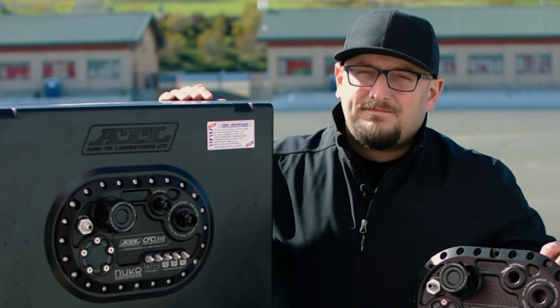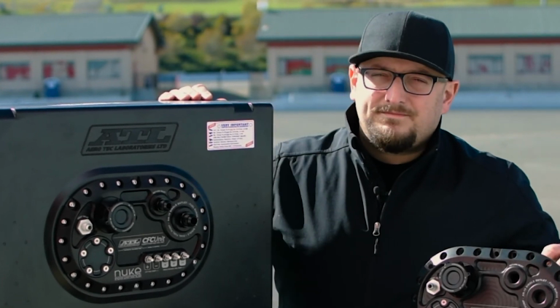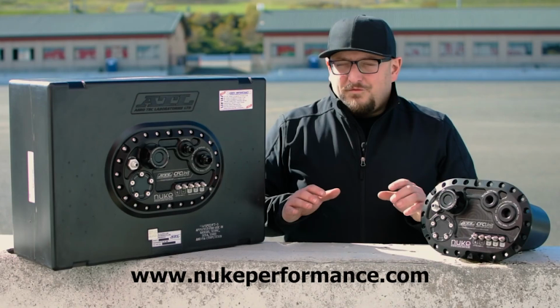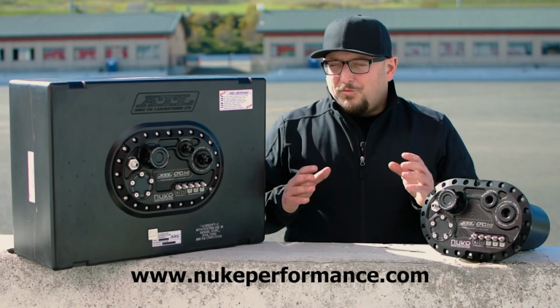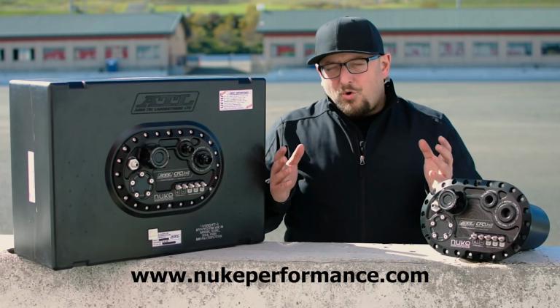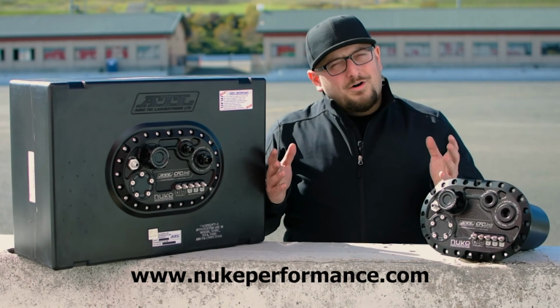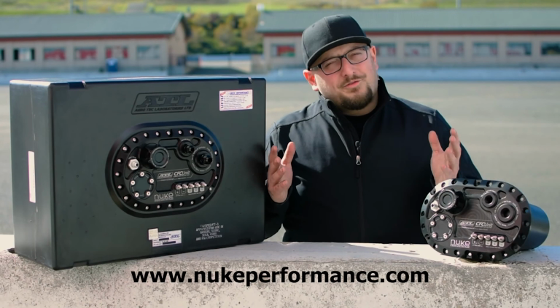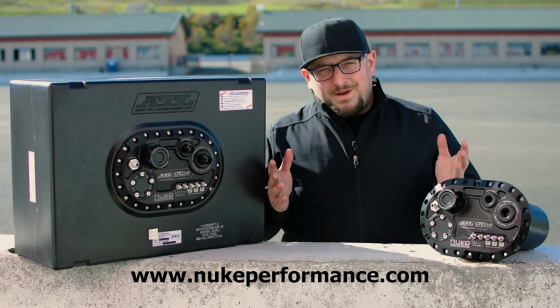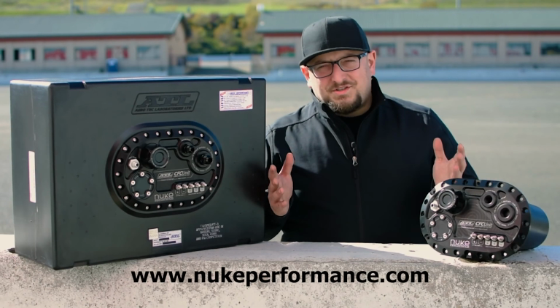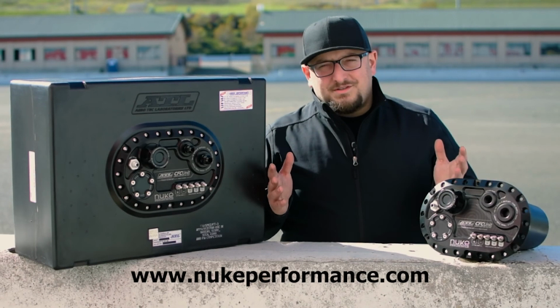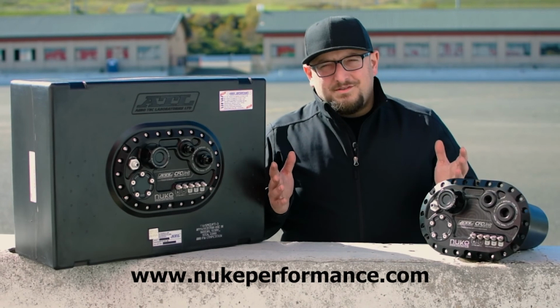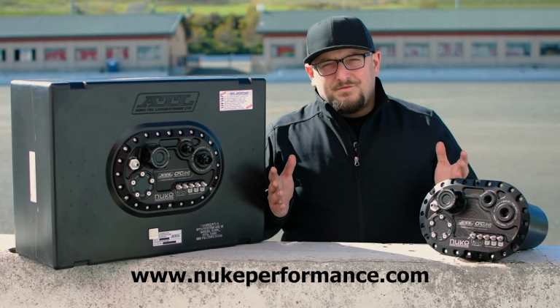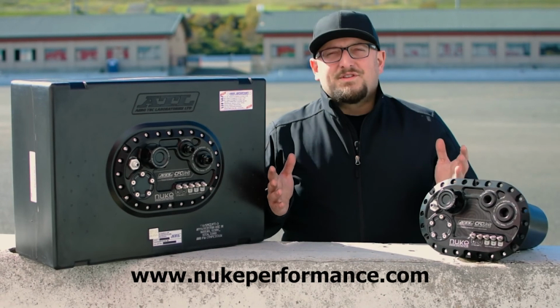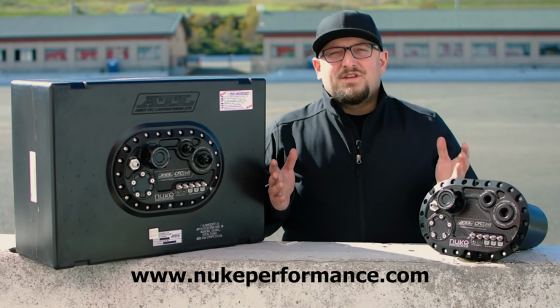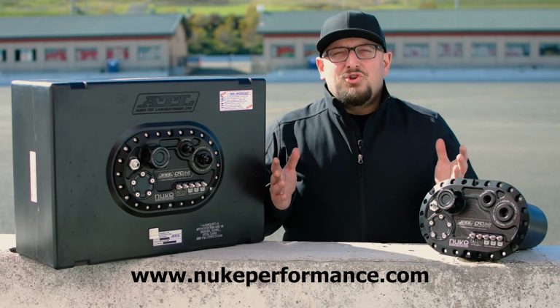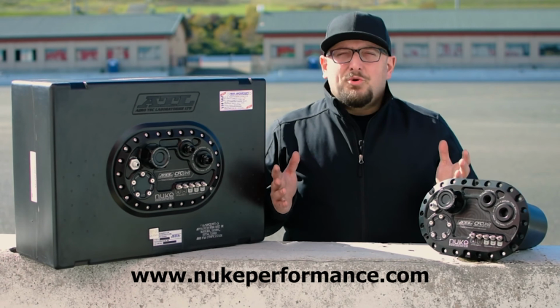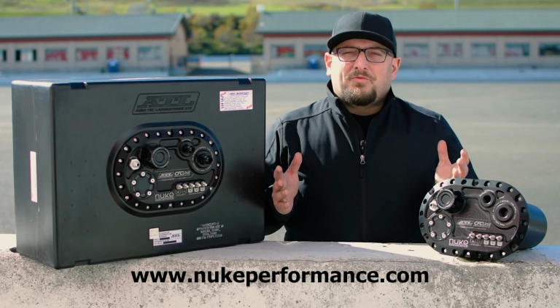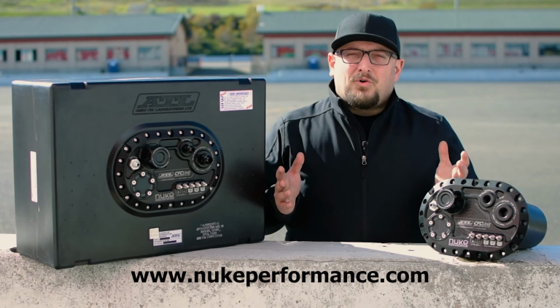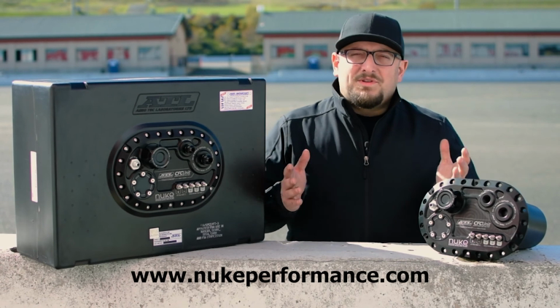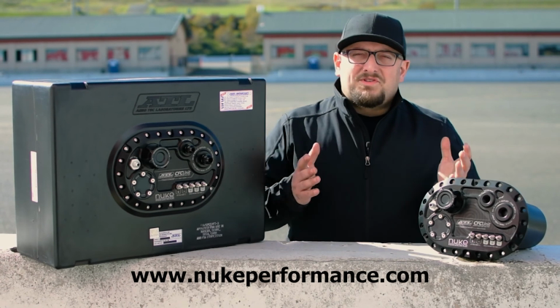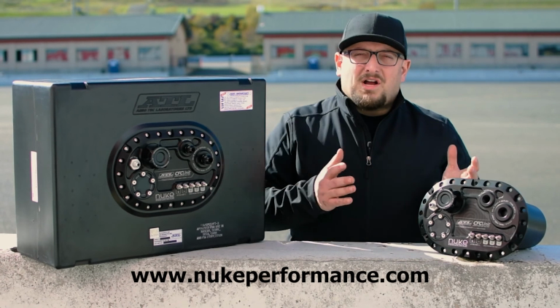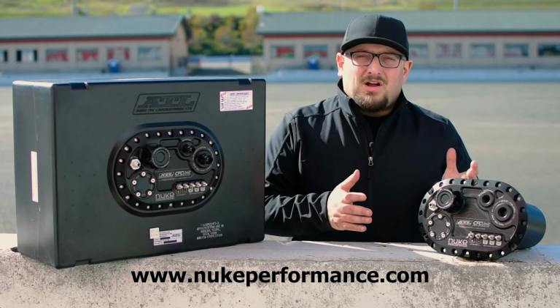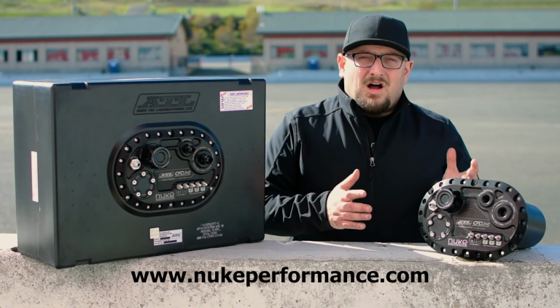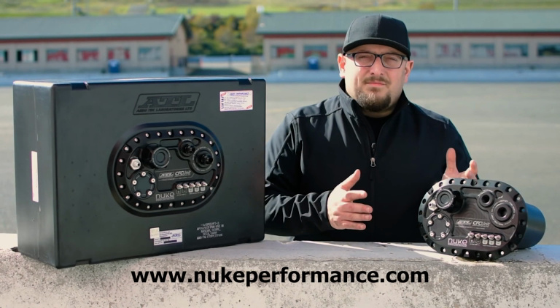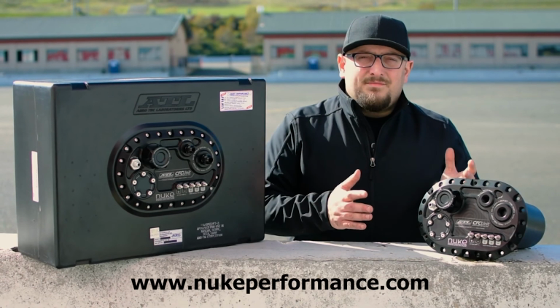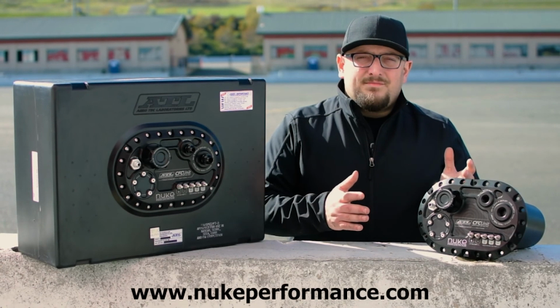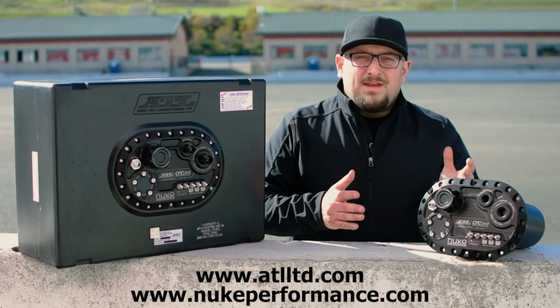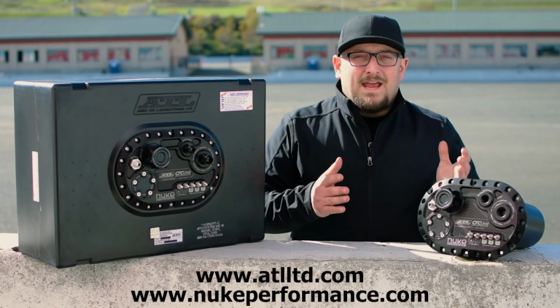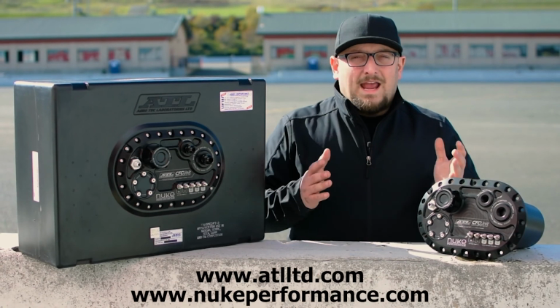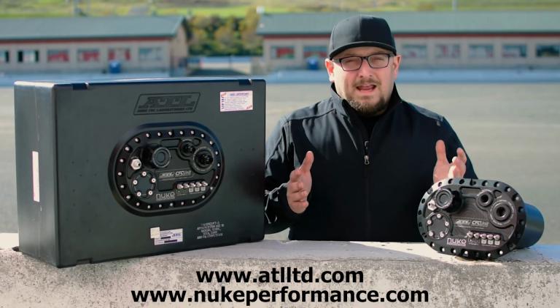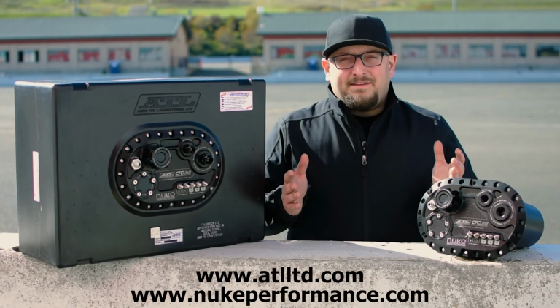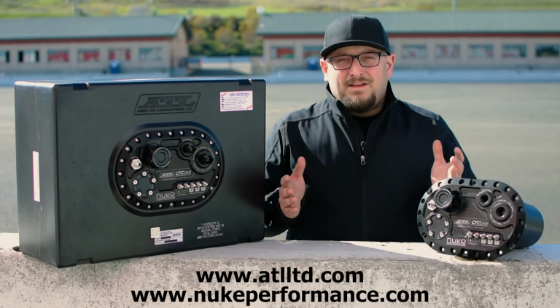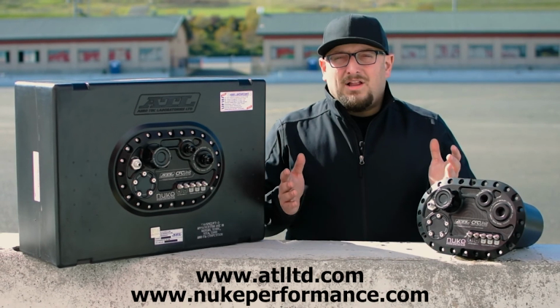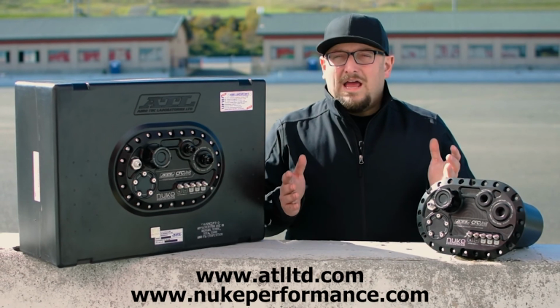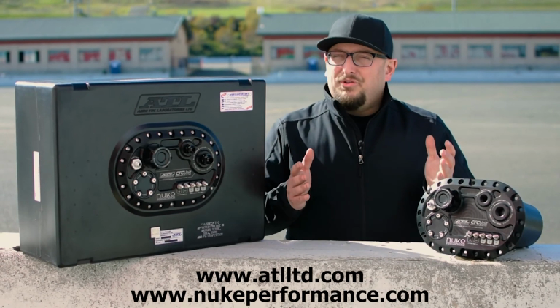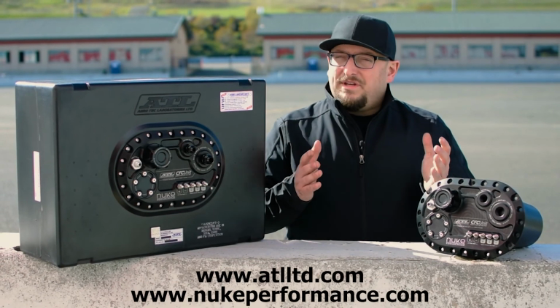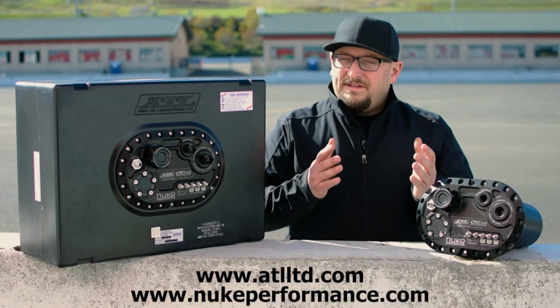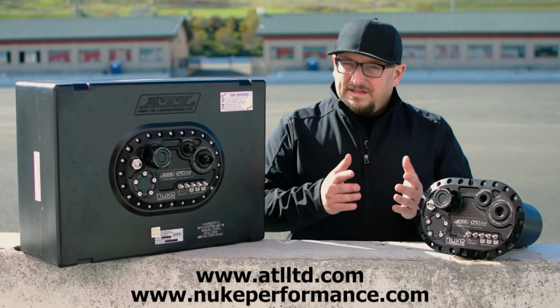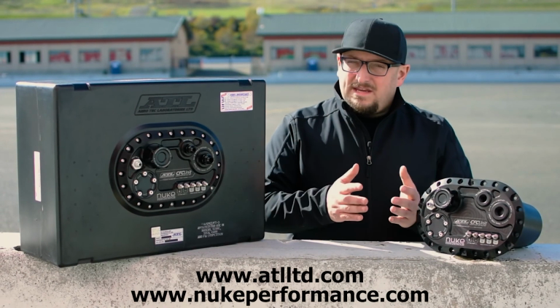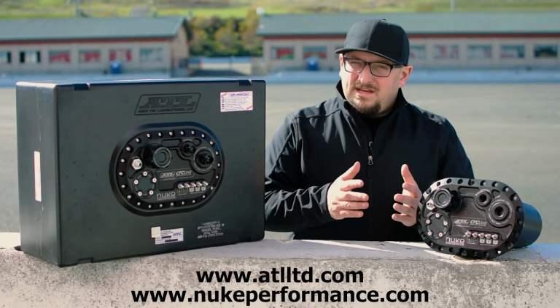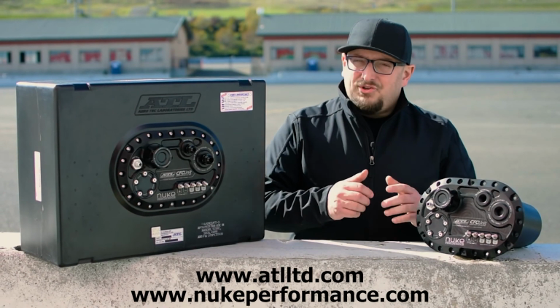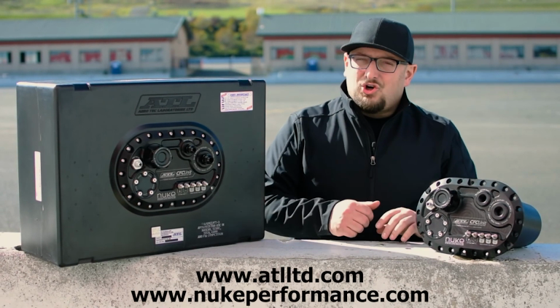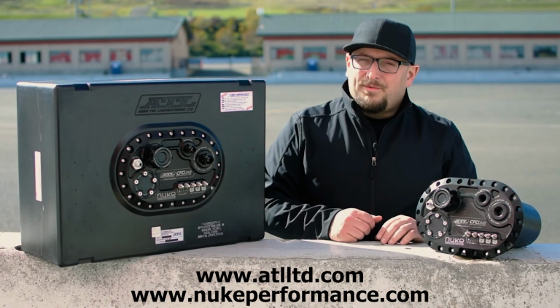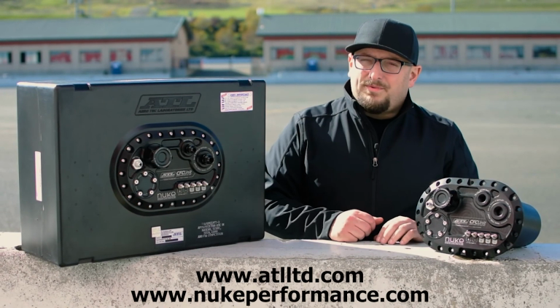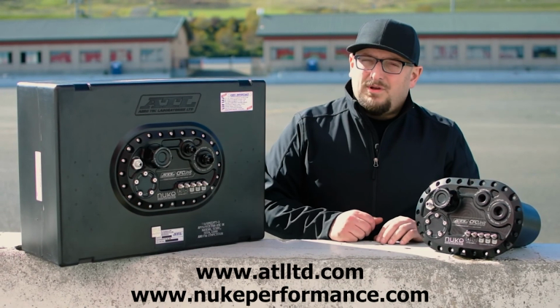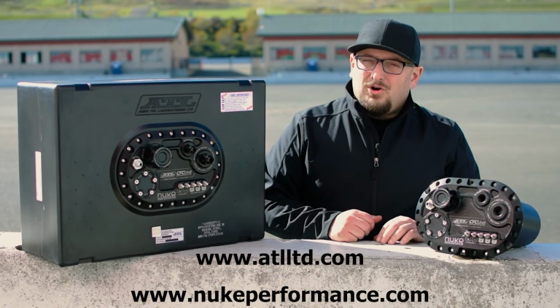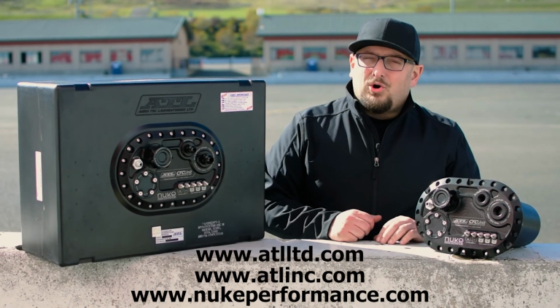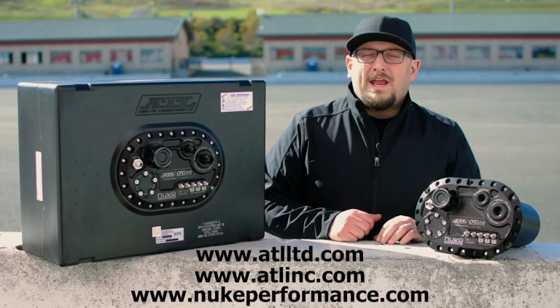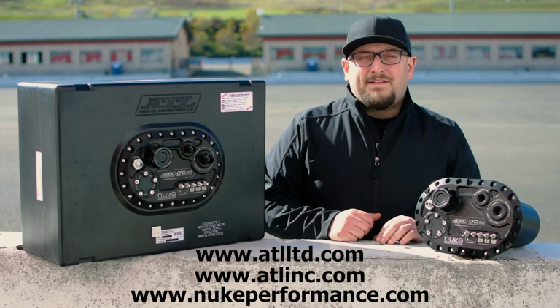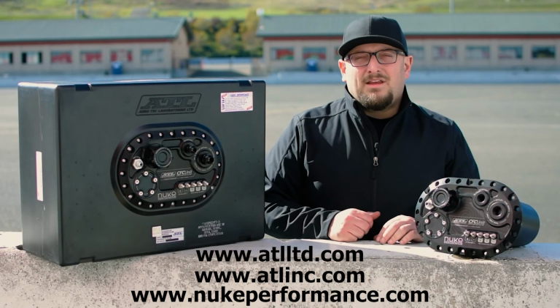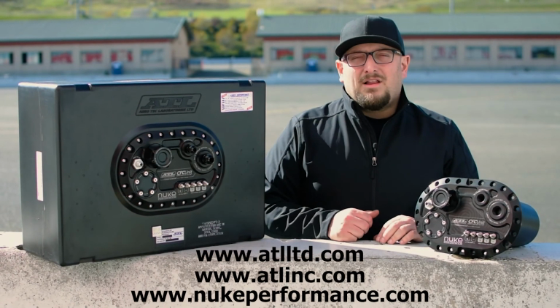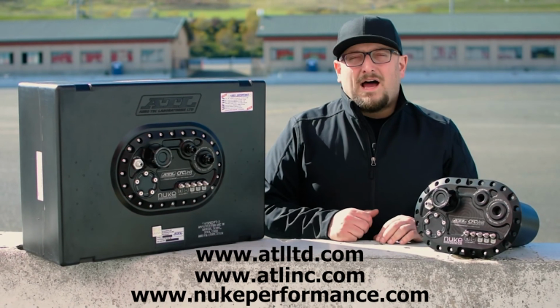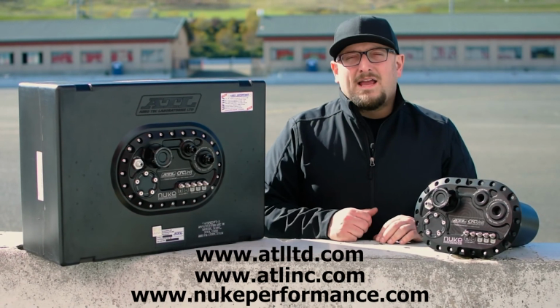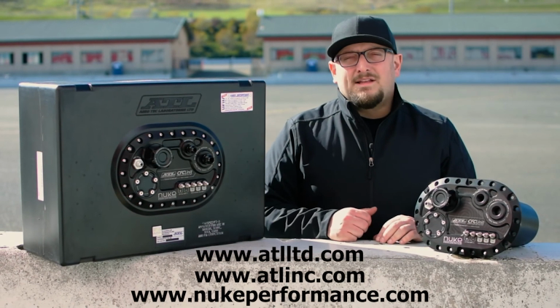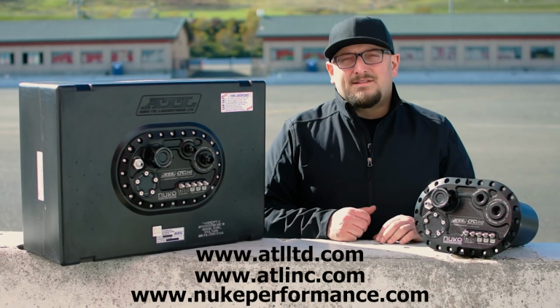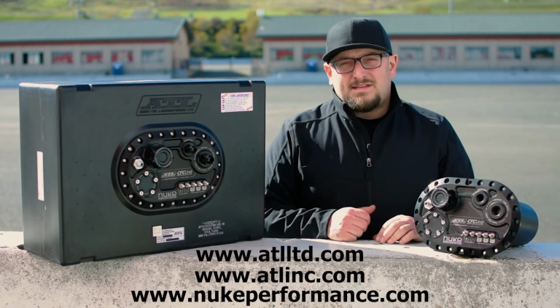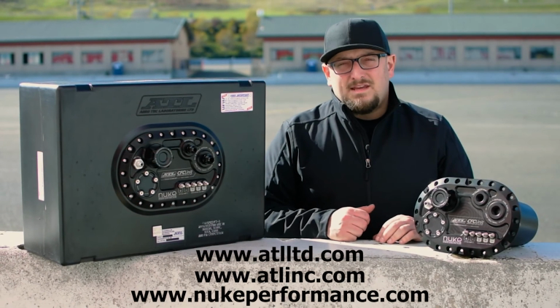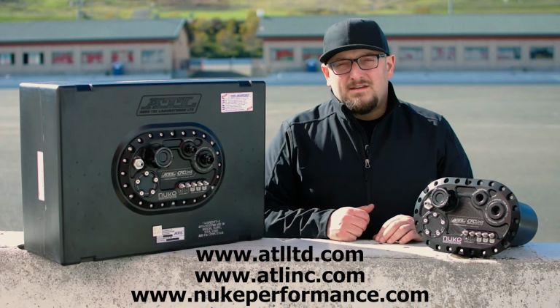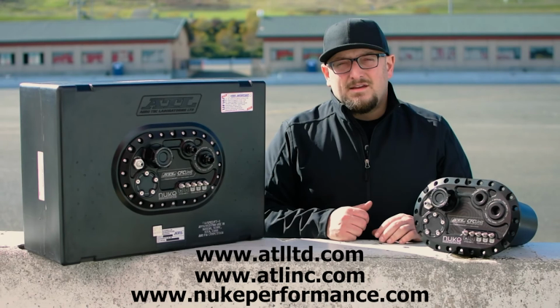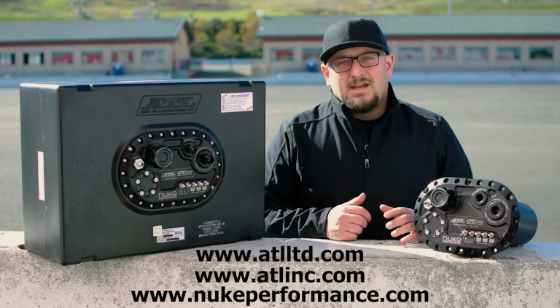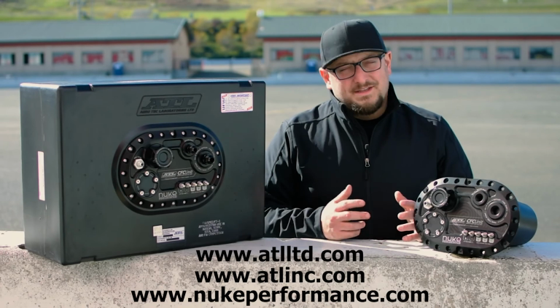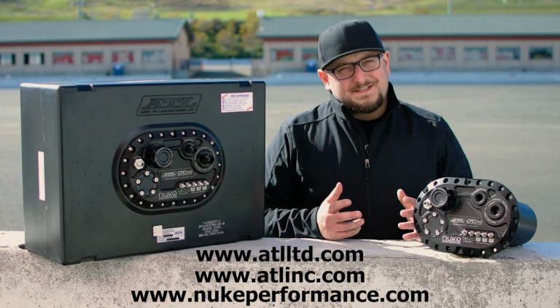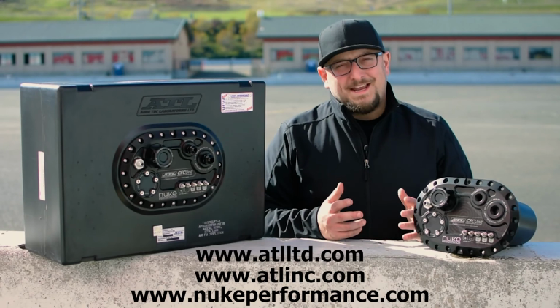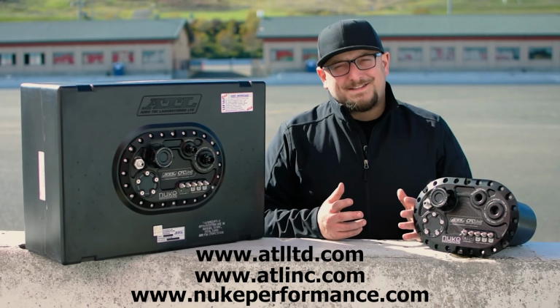For more information, visit nukeperformance.com, ATL LTD in Europe, or ATL INC in the States.